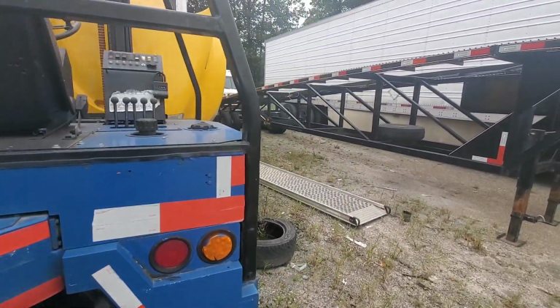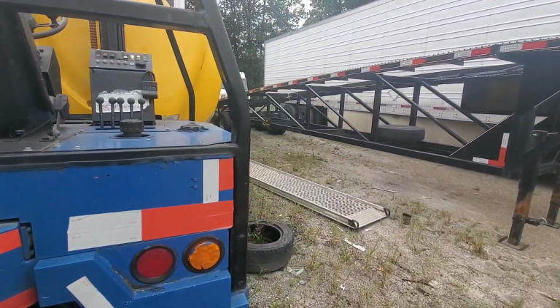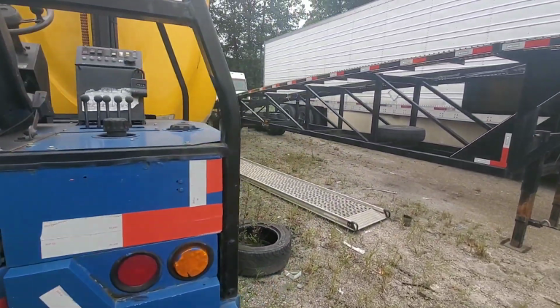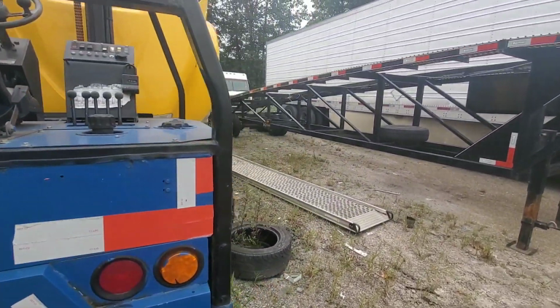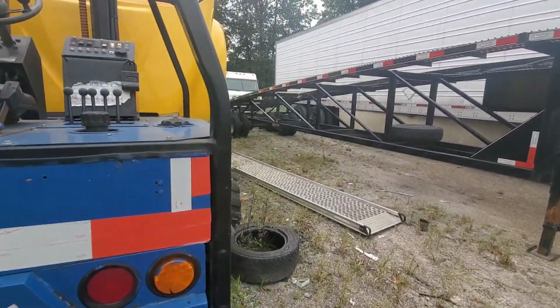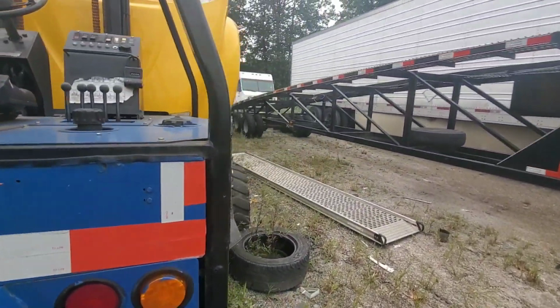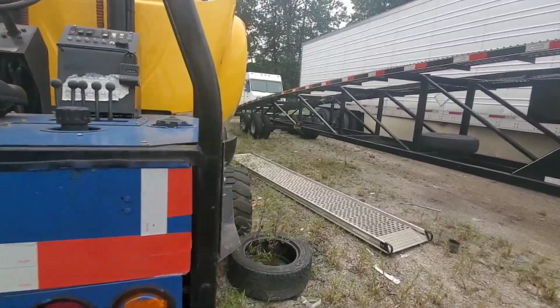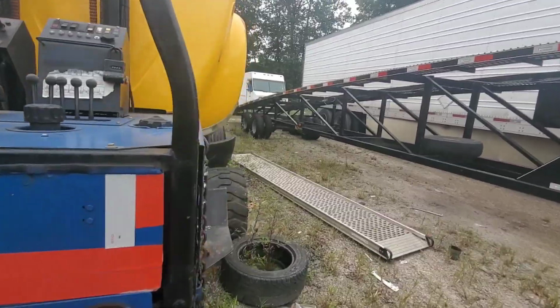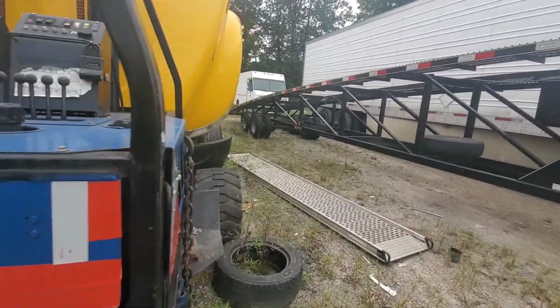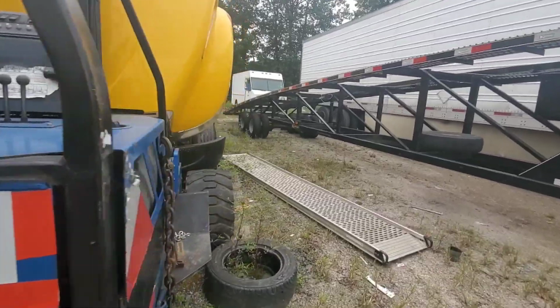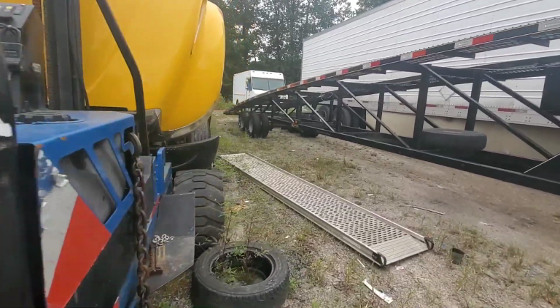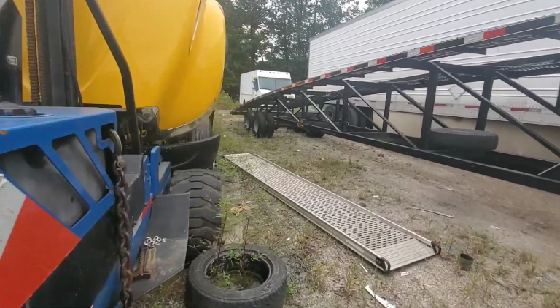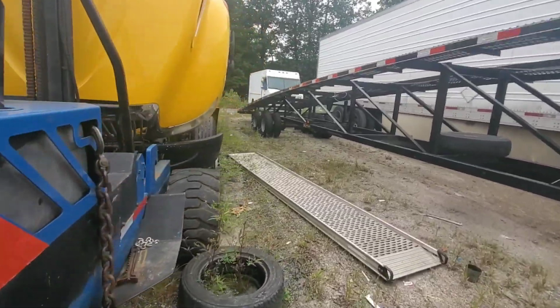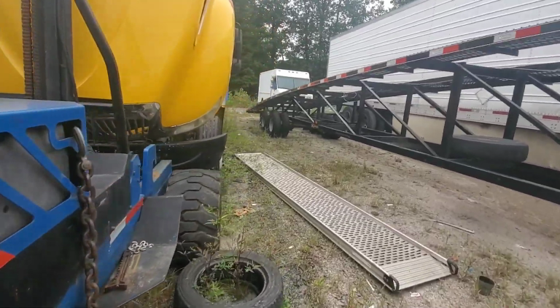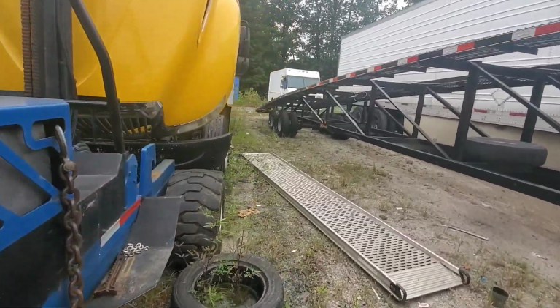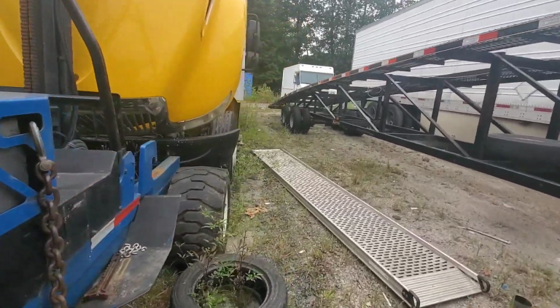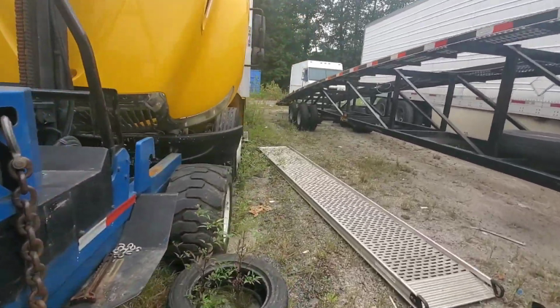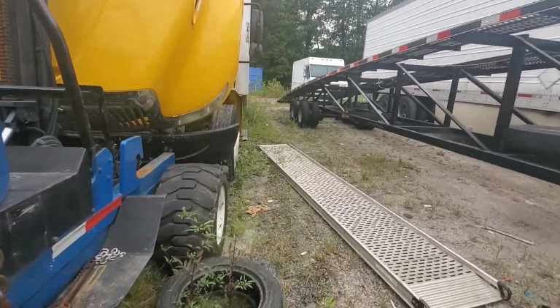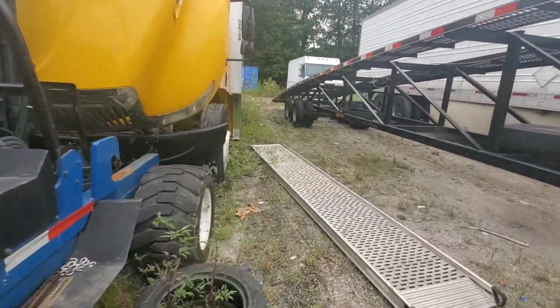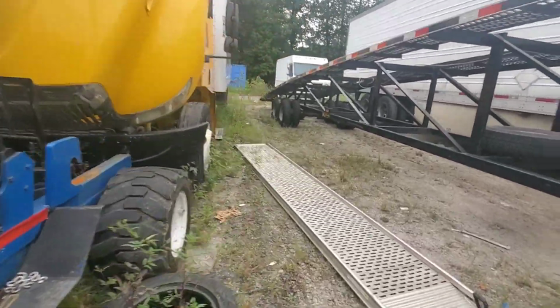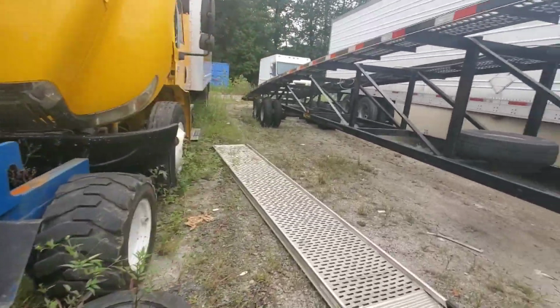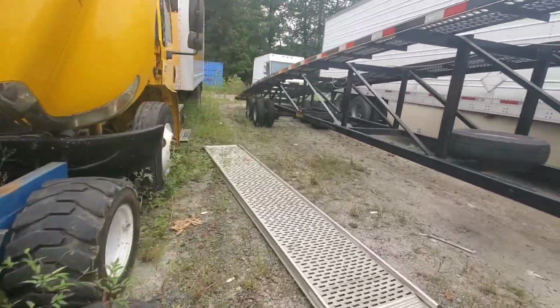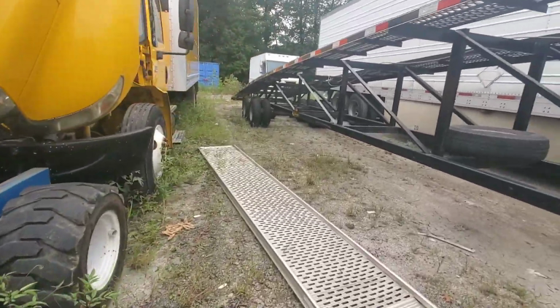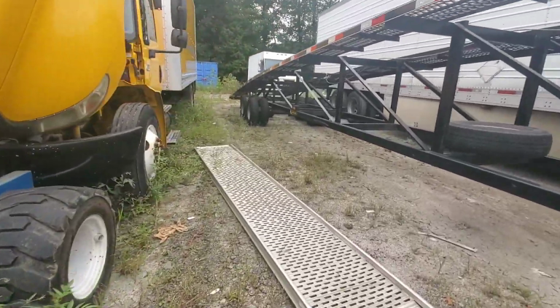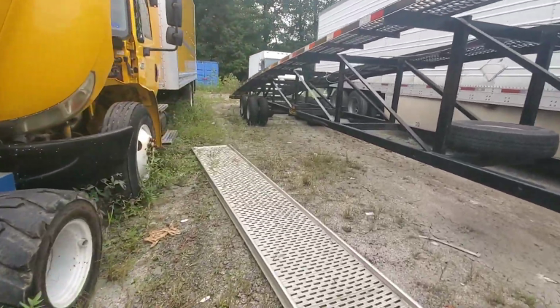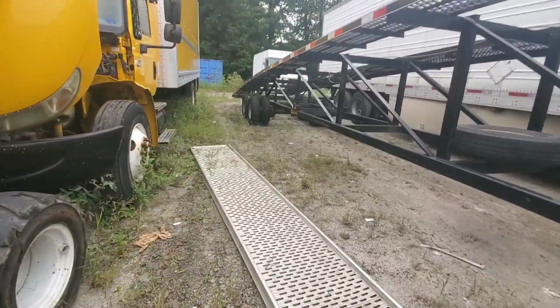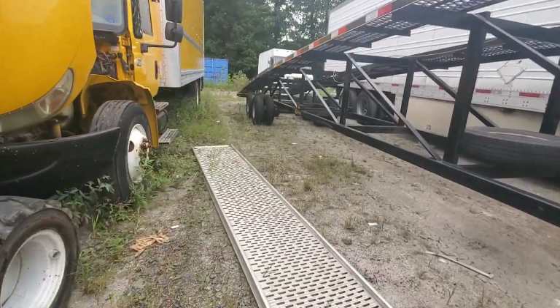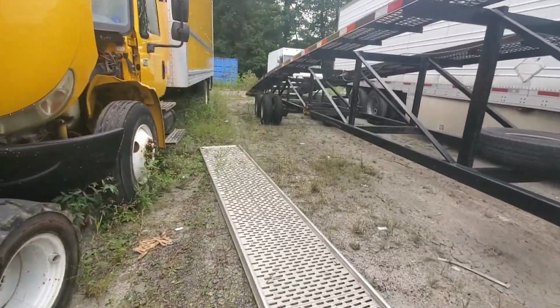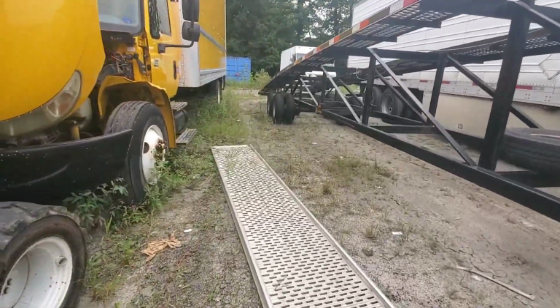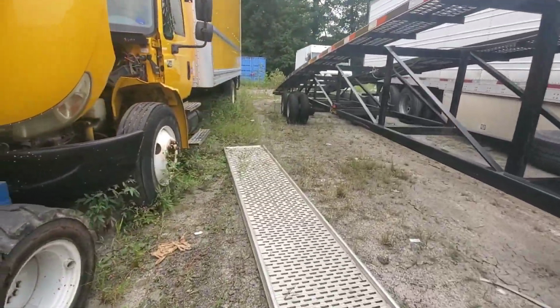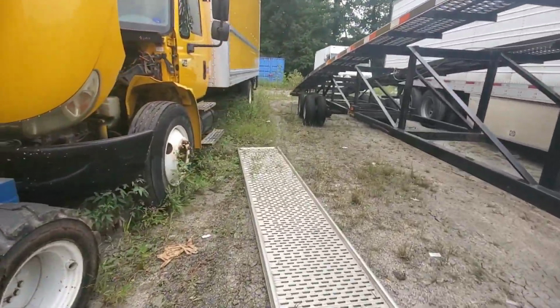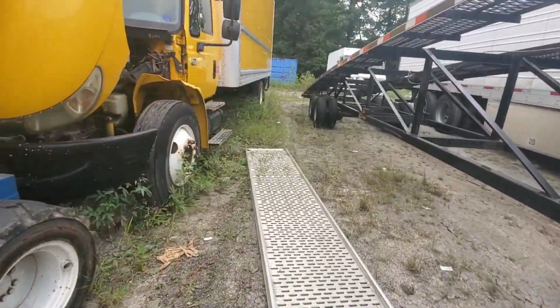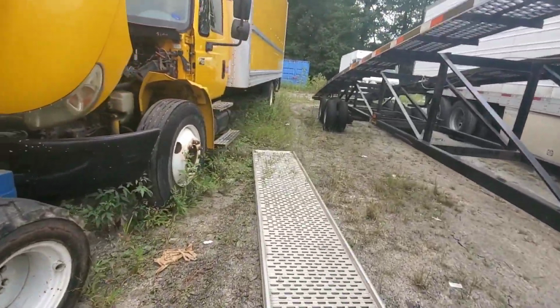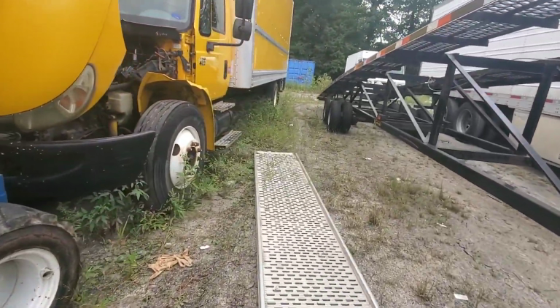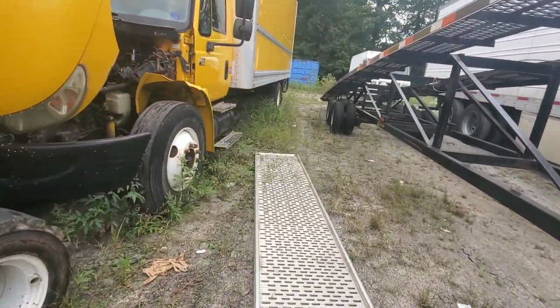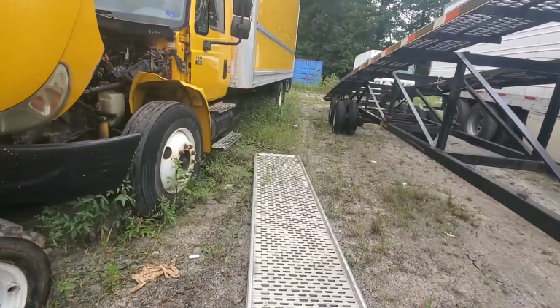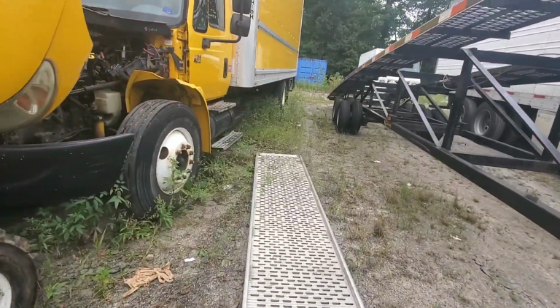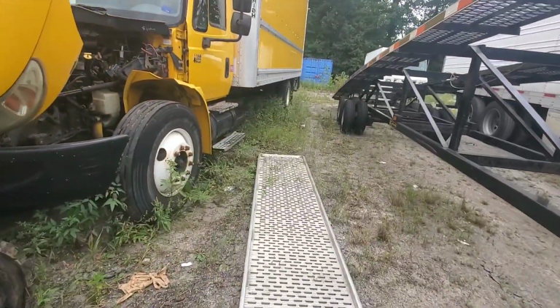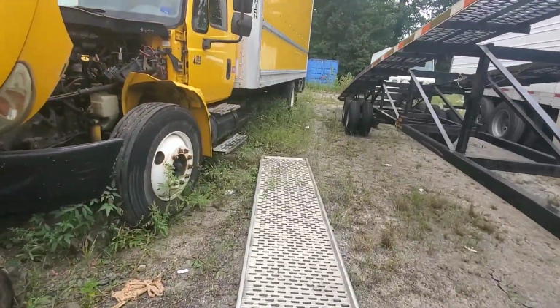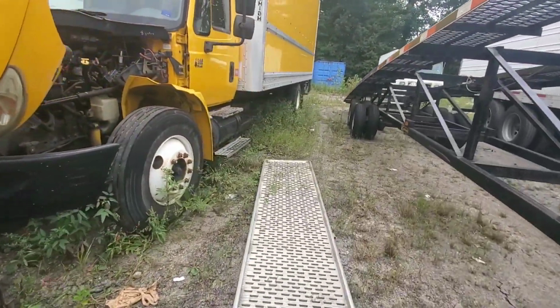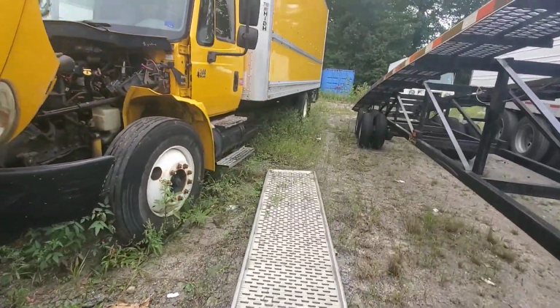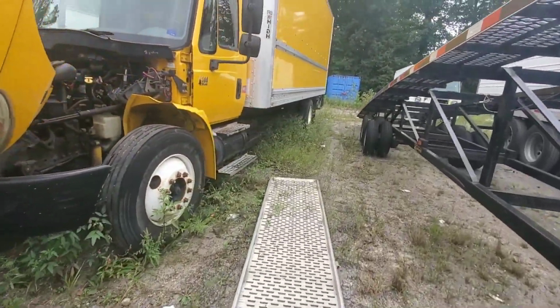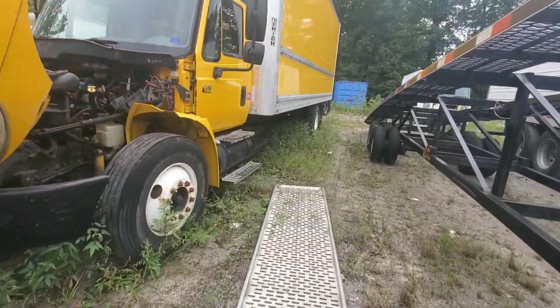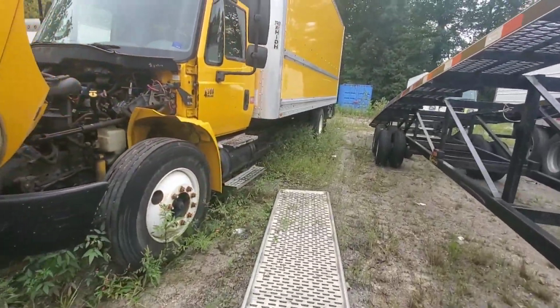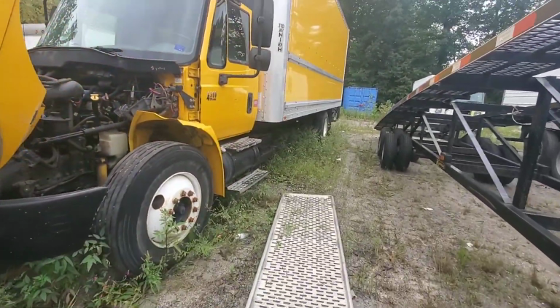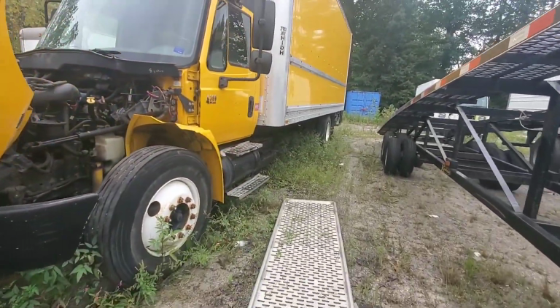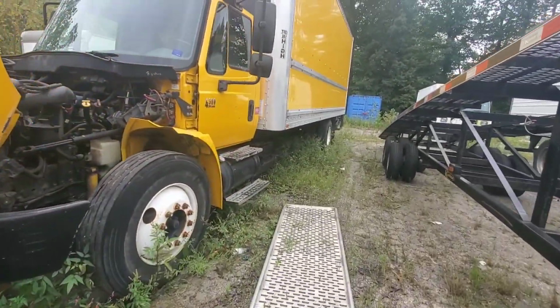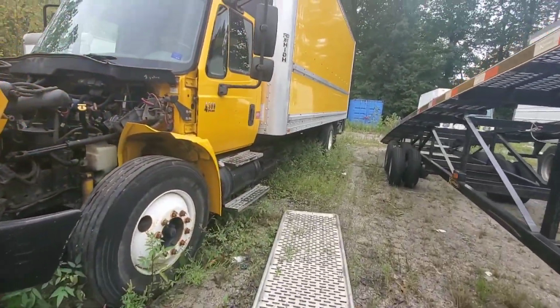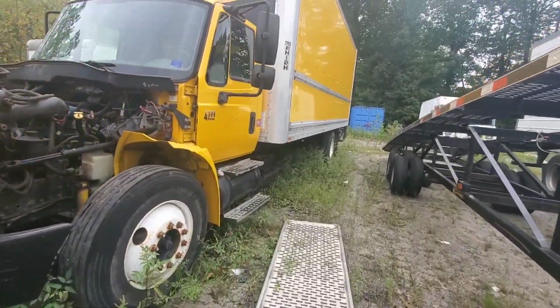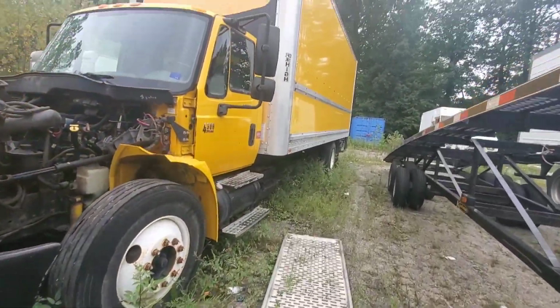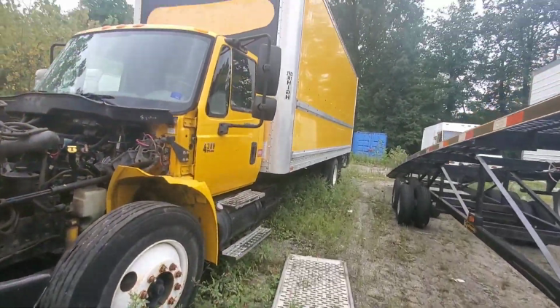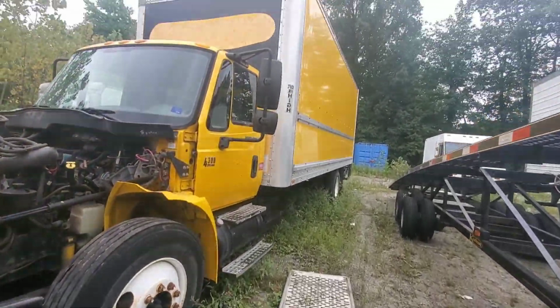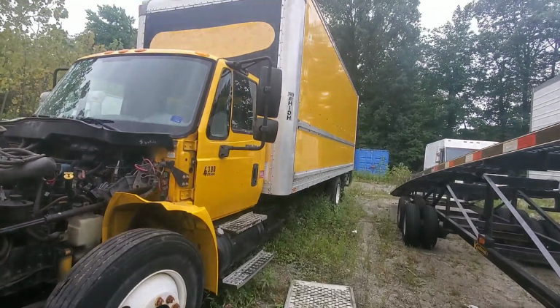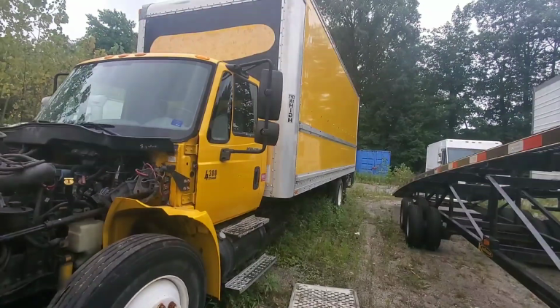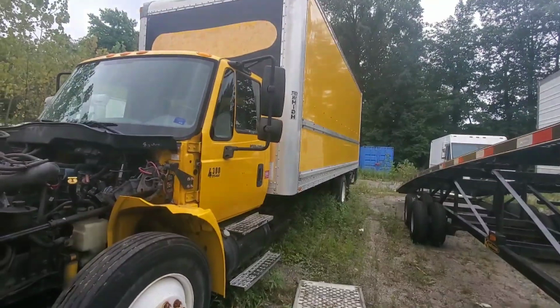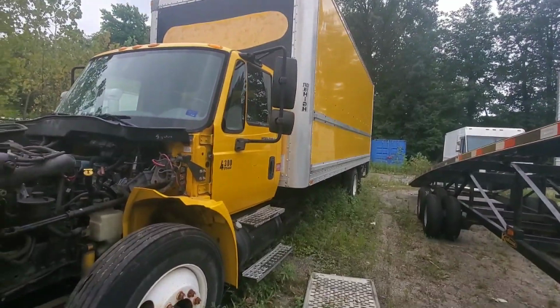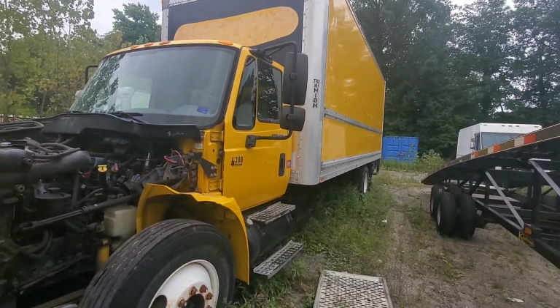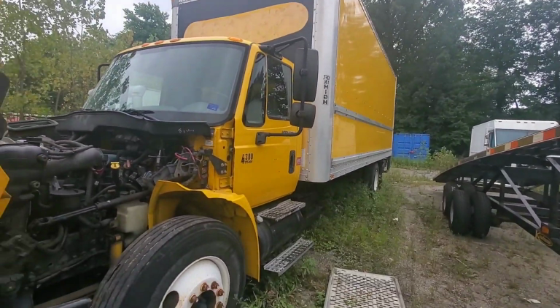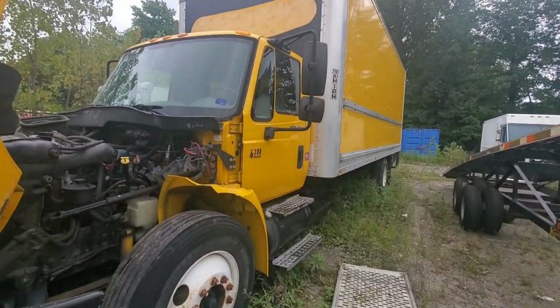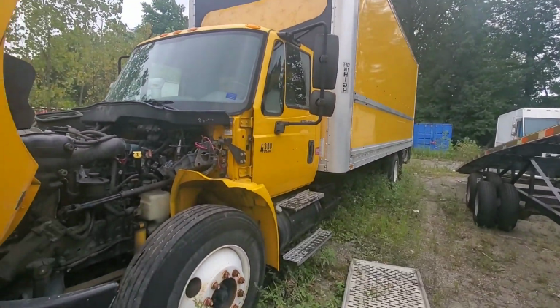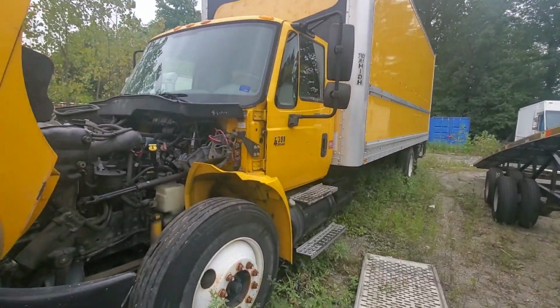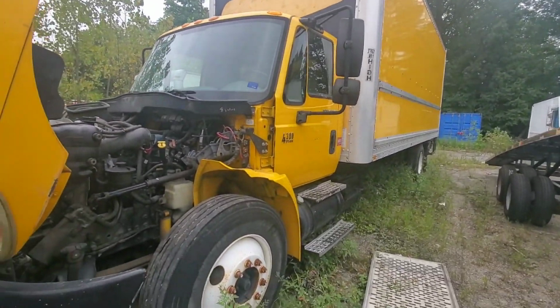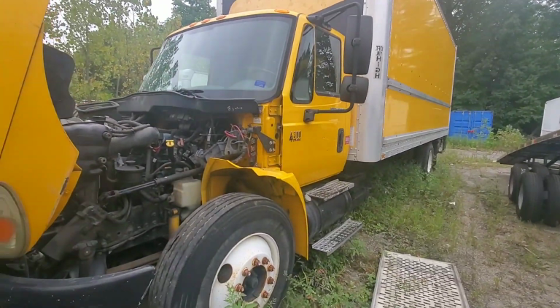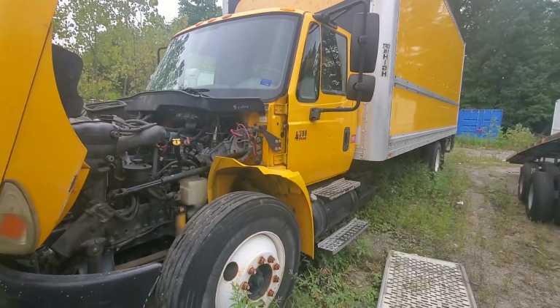We're going to get the info off these trucks, get some quotes together, and hopefully in the next week or two we'll be hopping on these and getting them done.